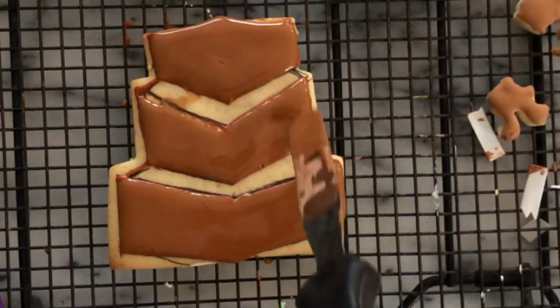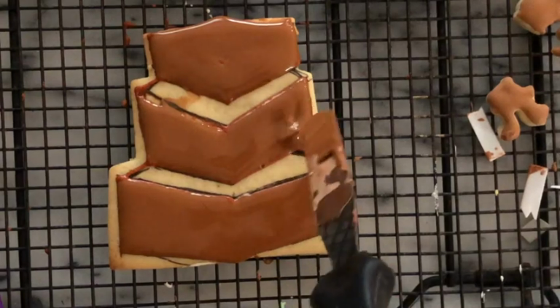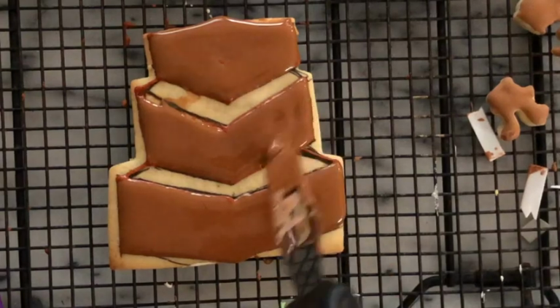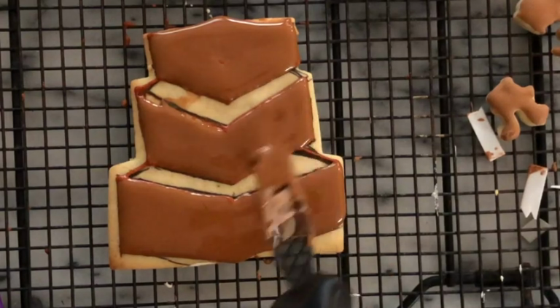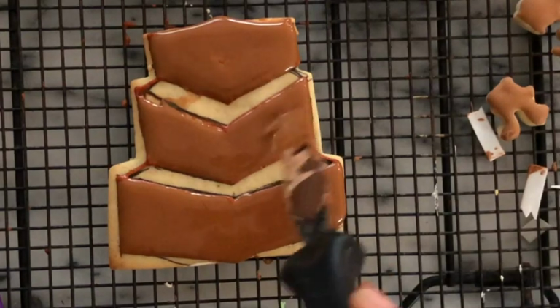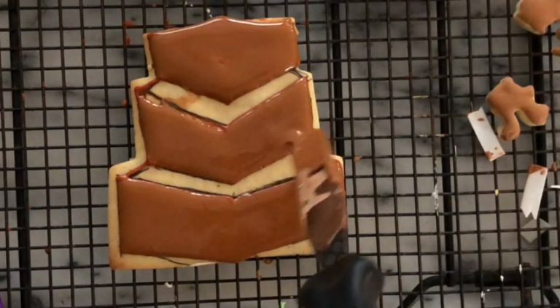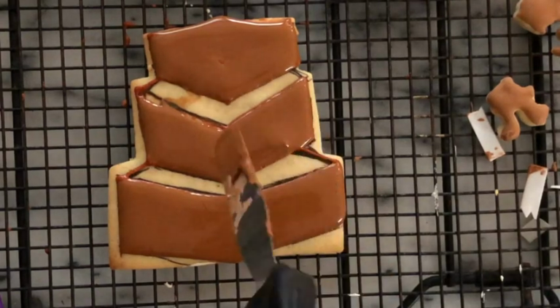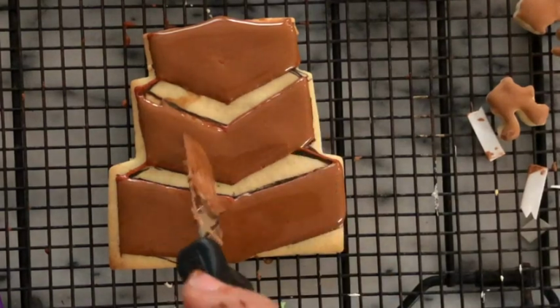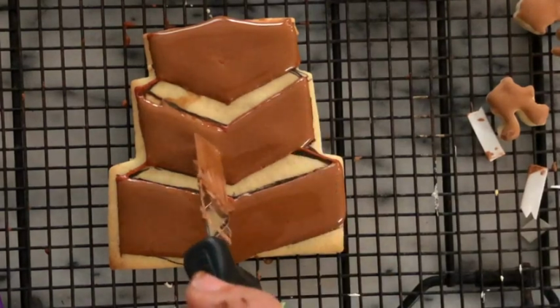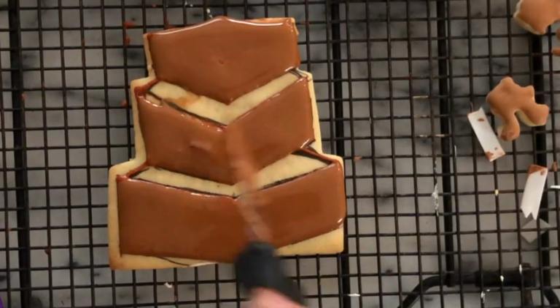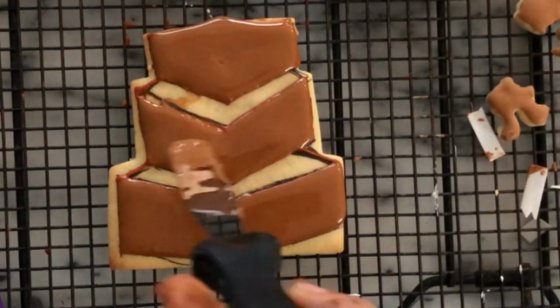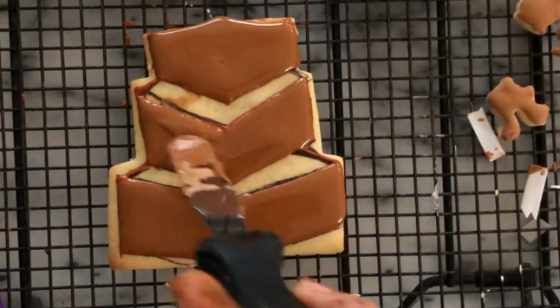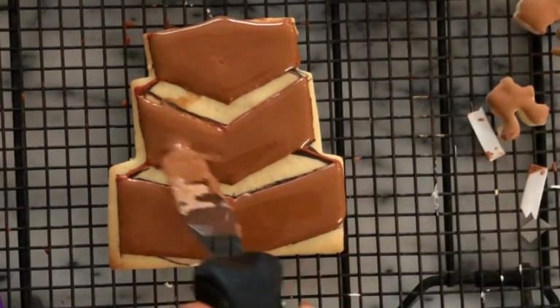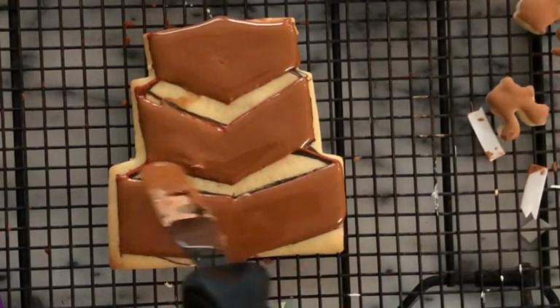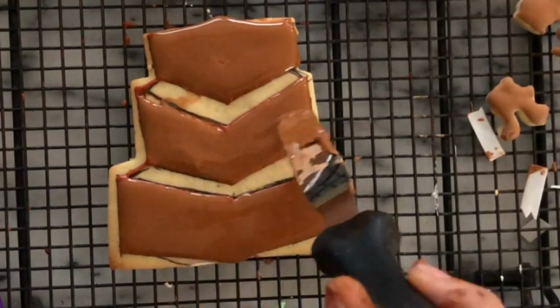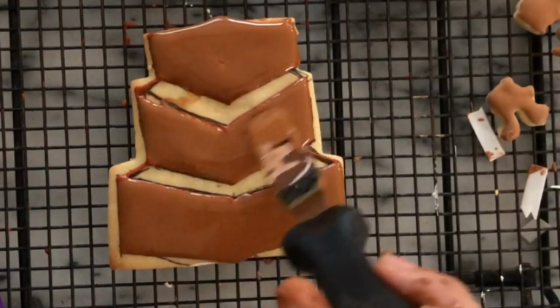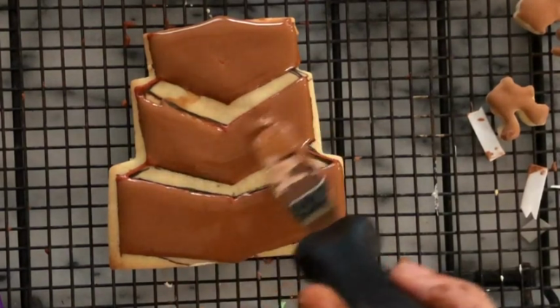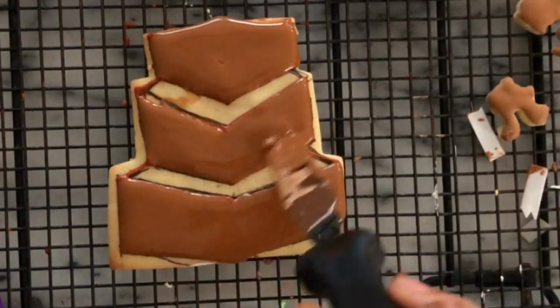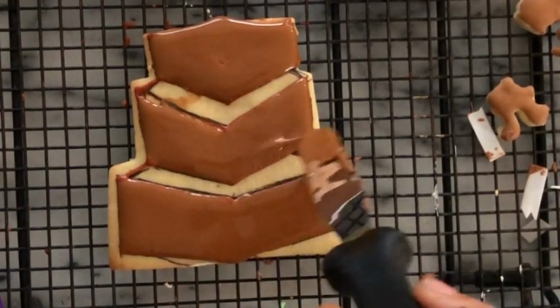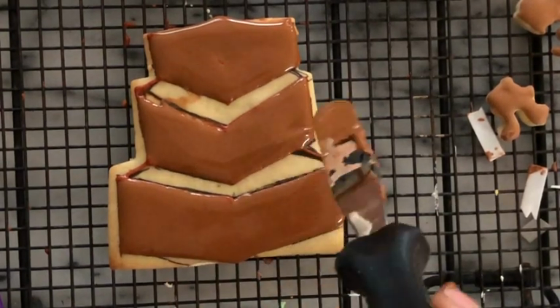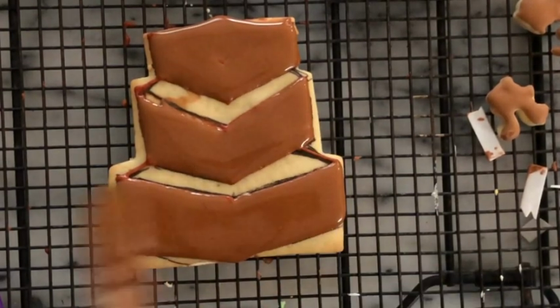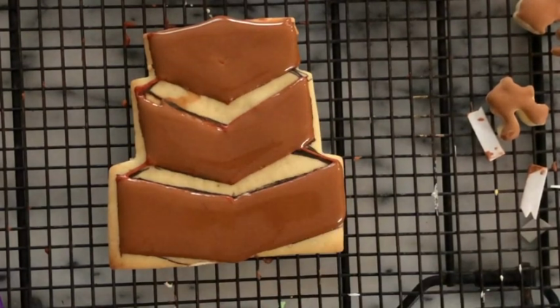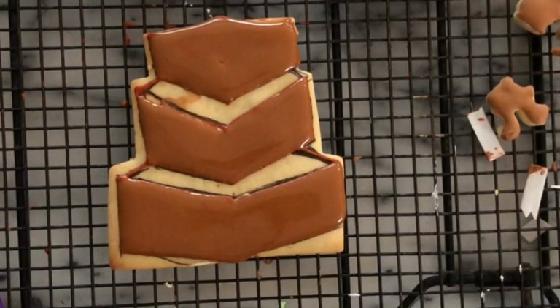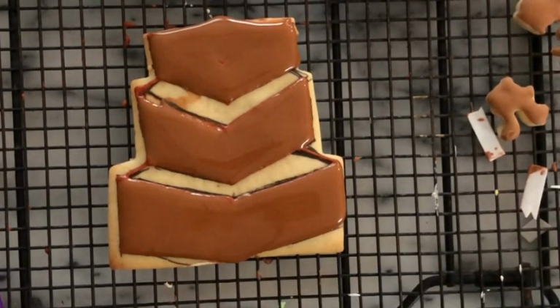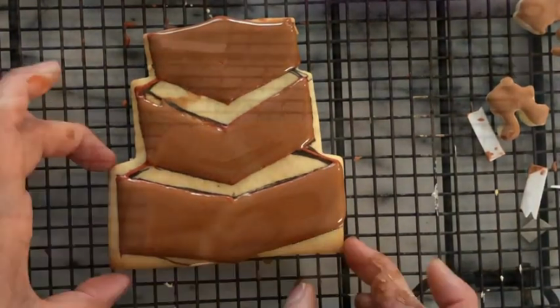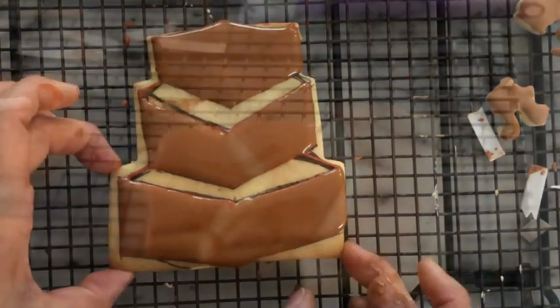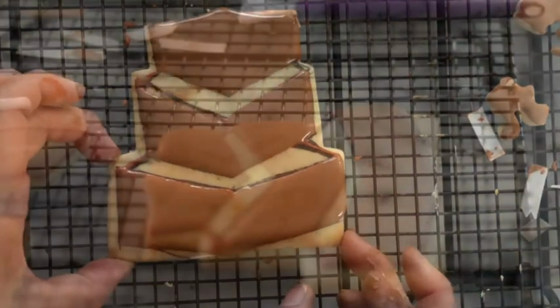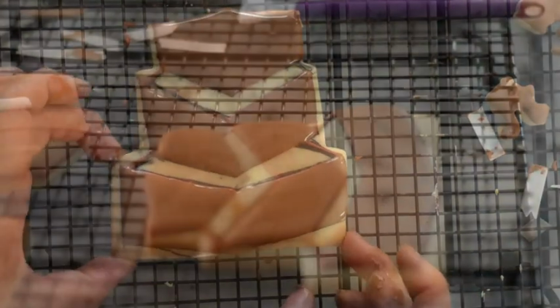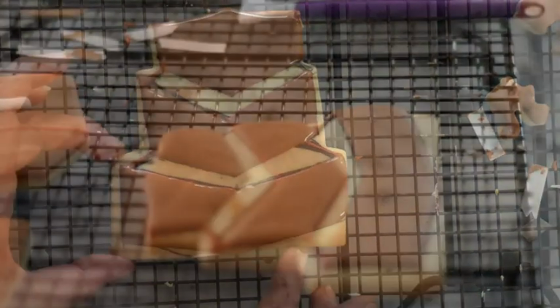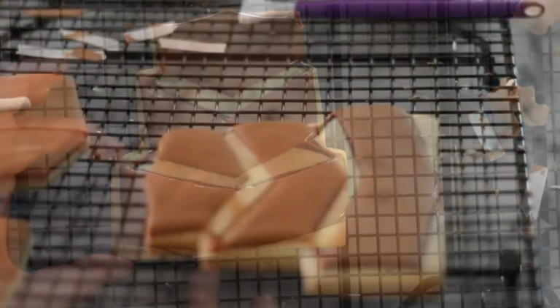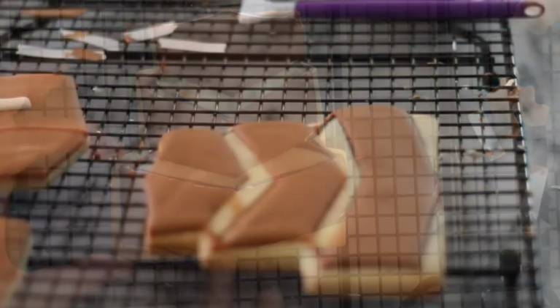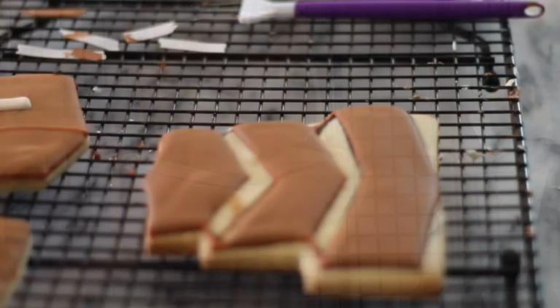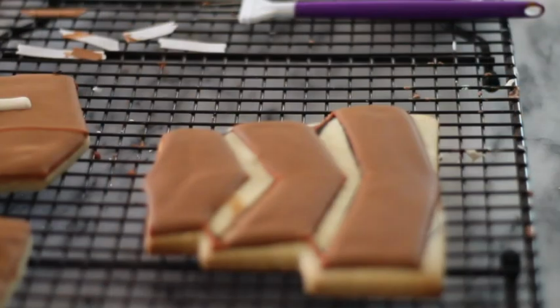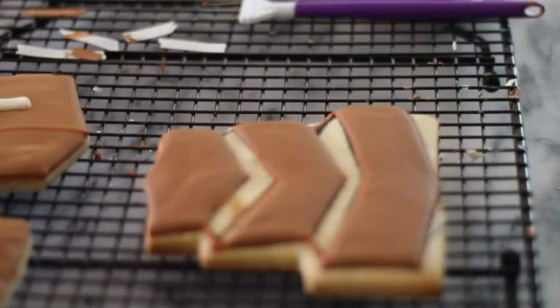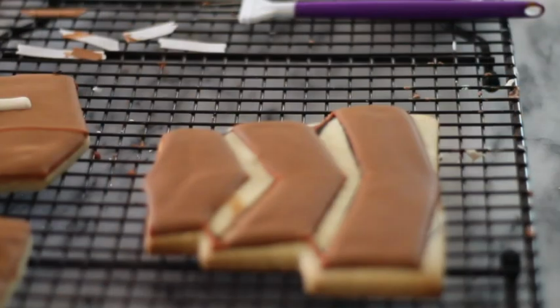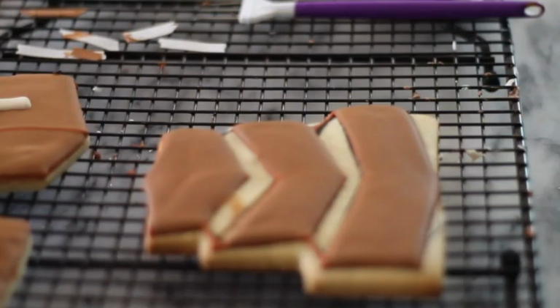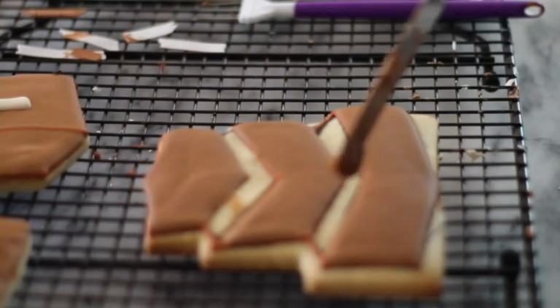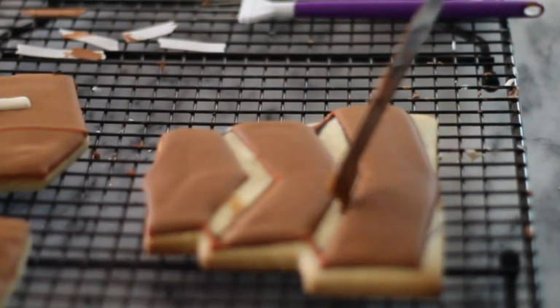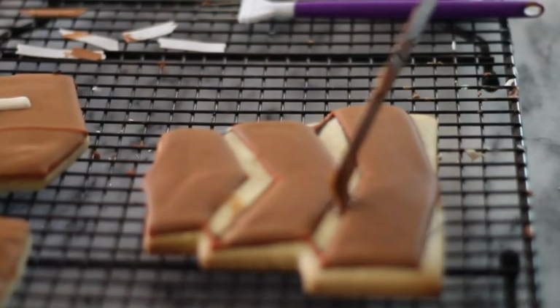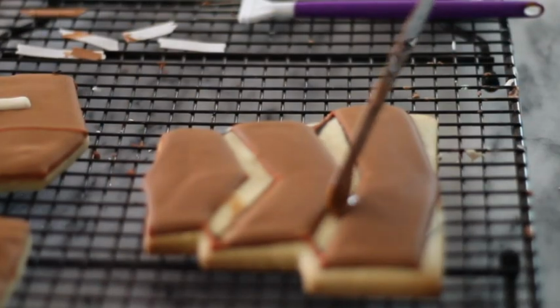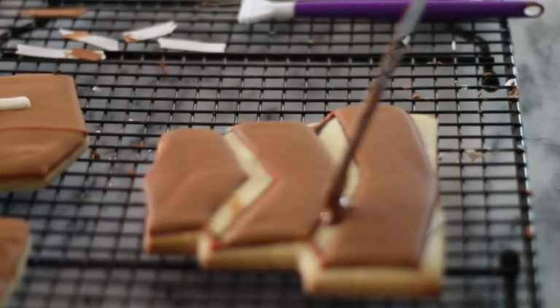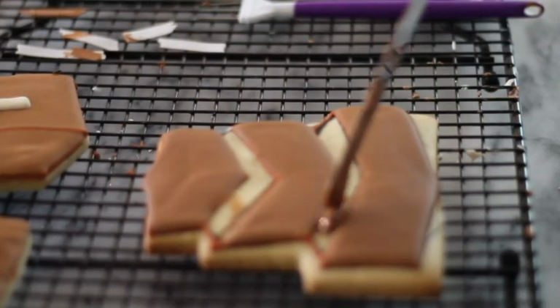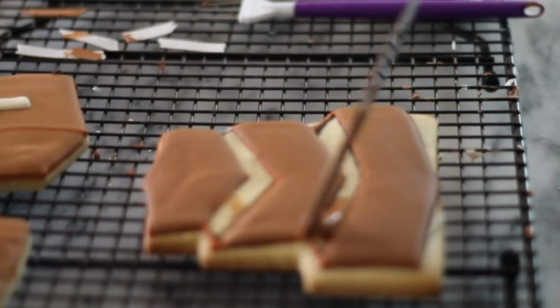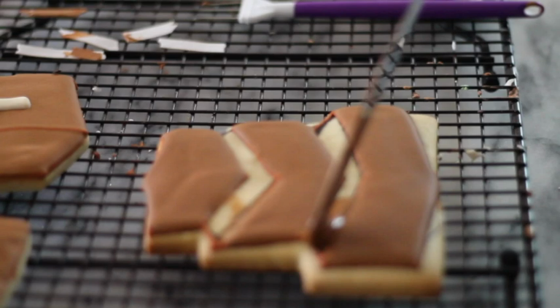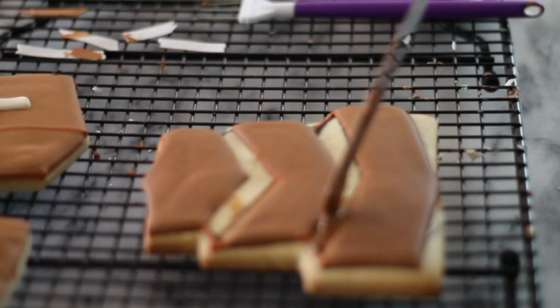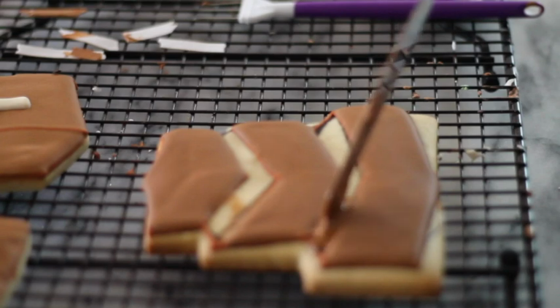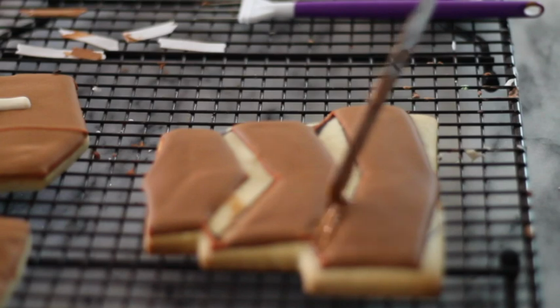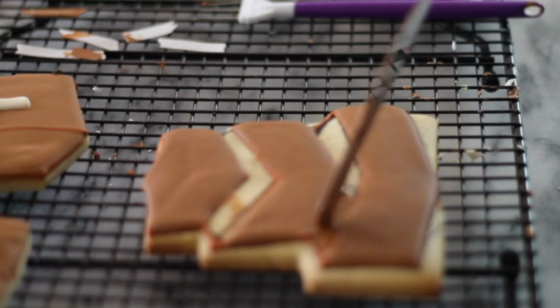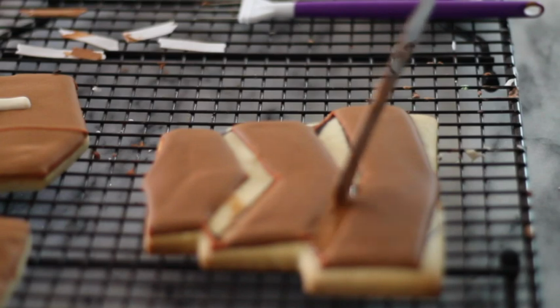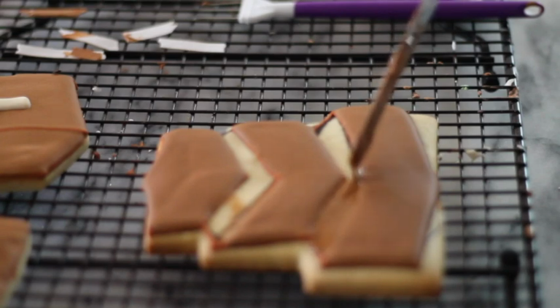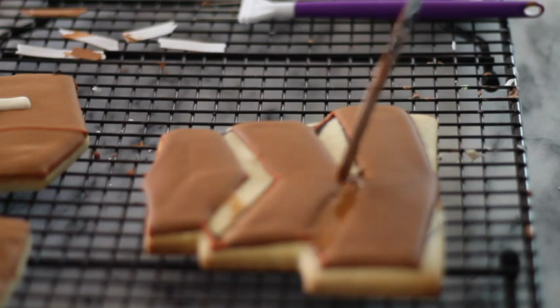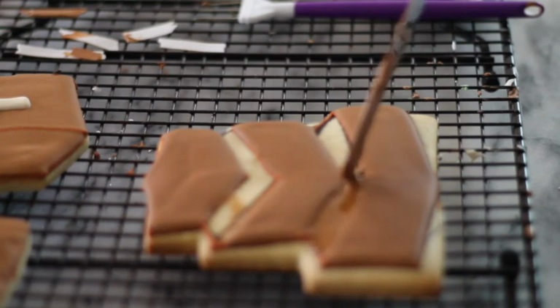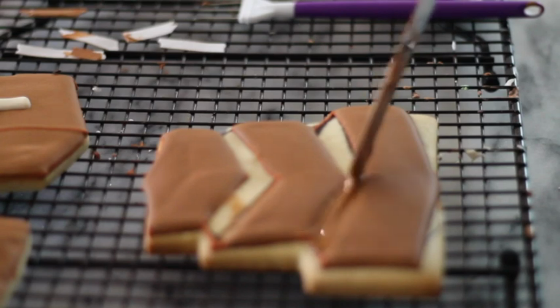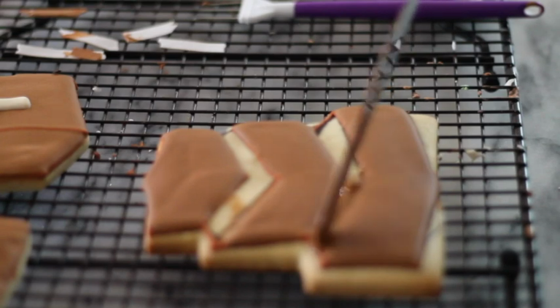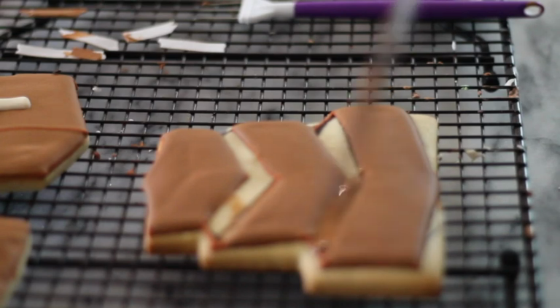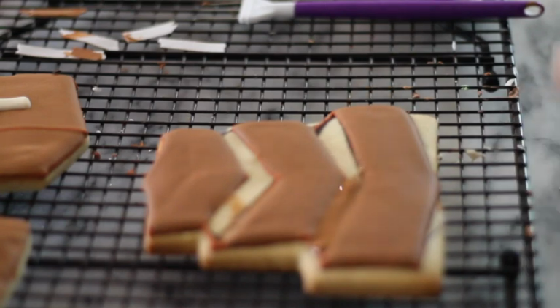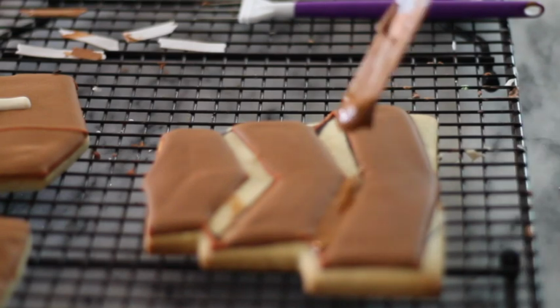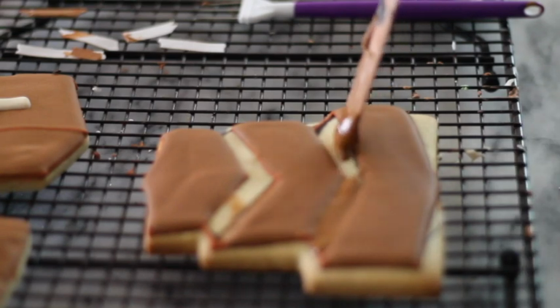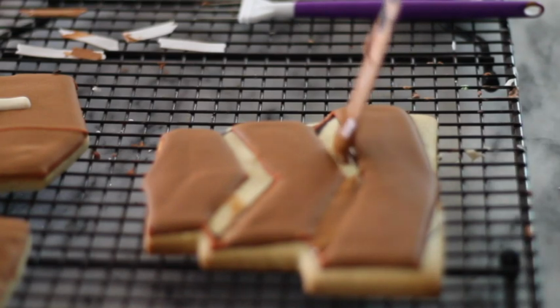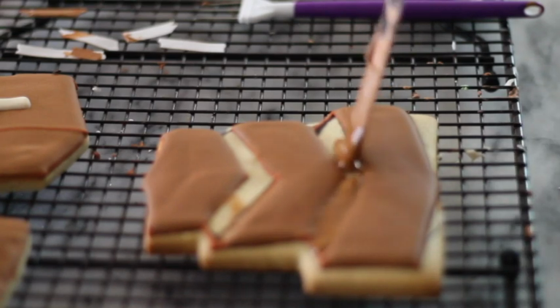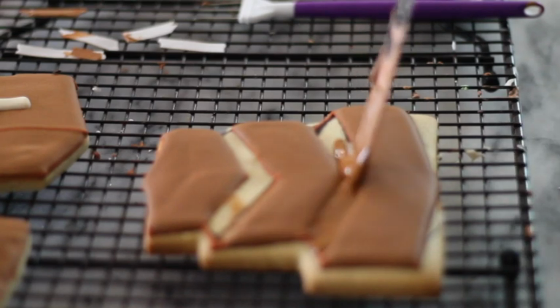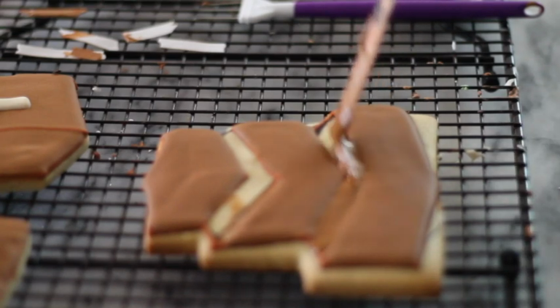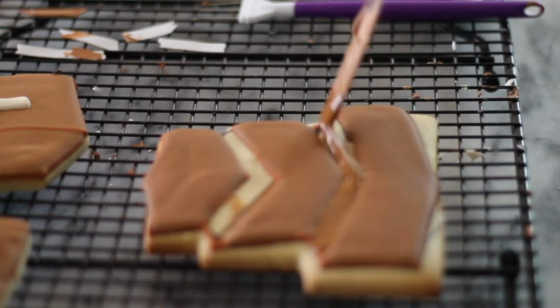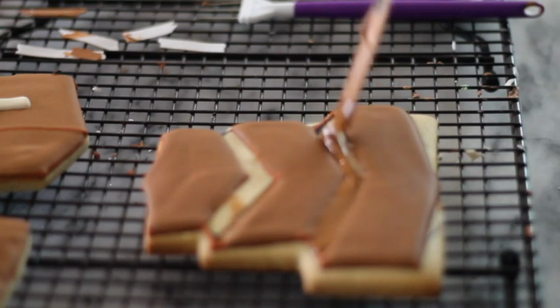Then I let it dry, and later on I added more icing in the other parts that were missing the flooding consistency icing.